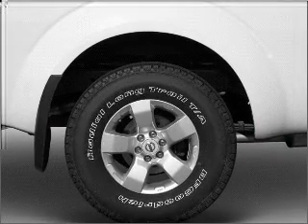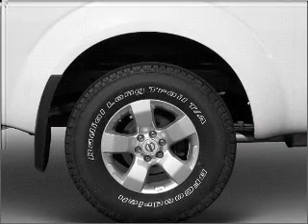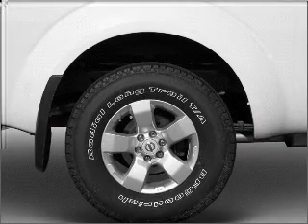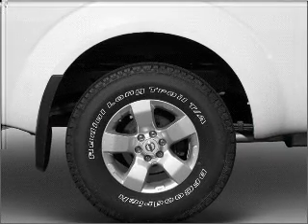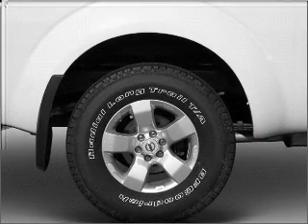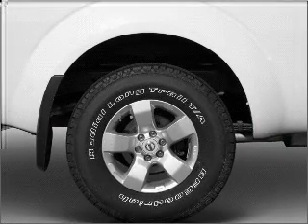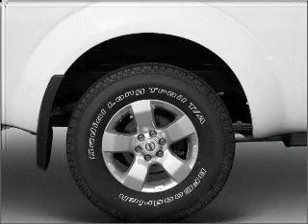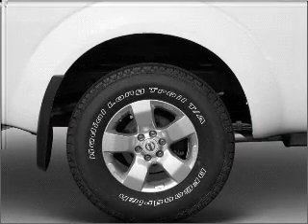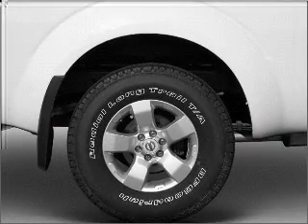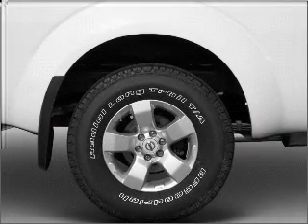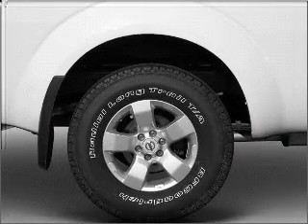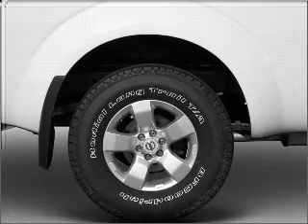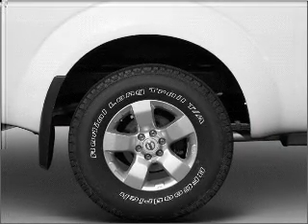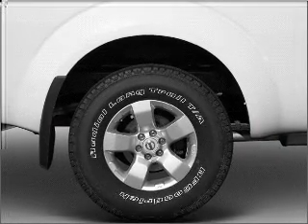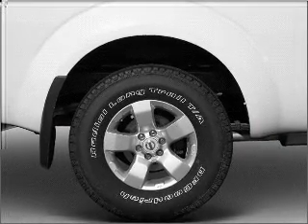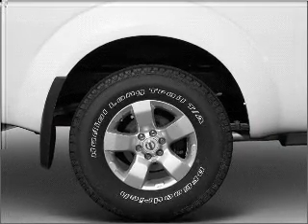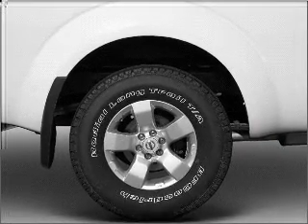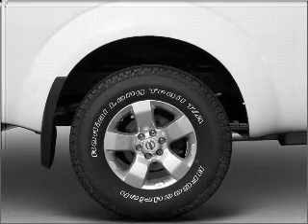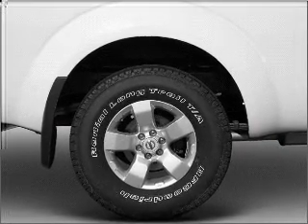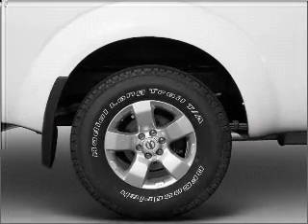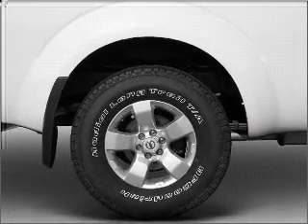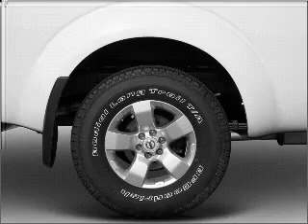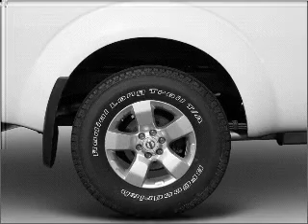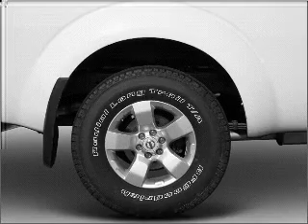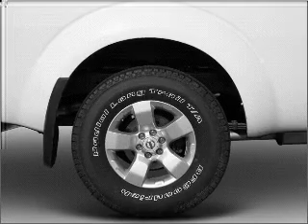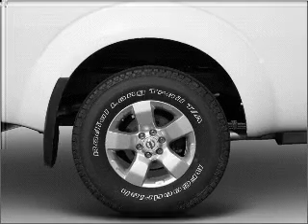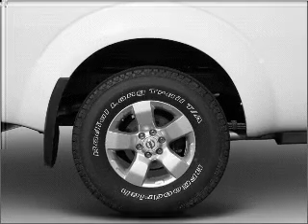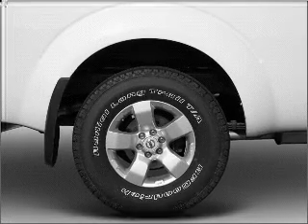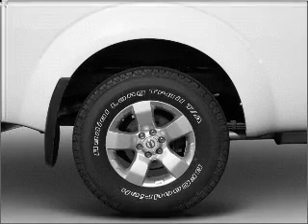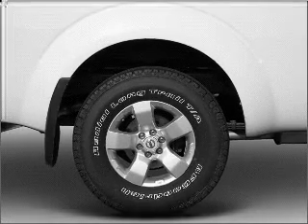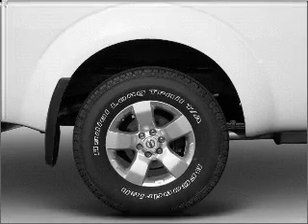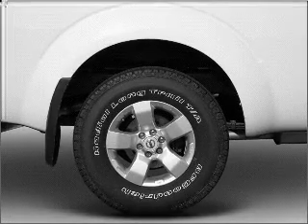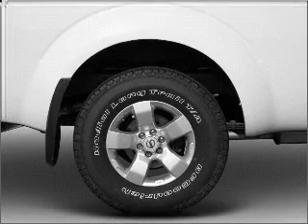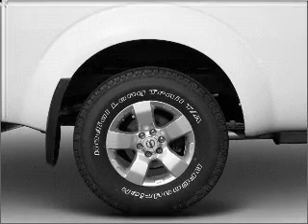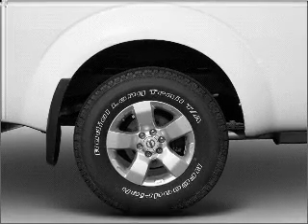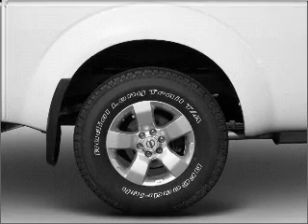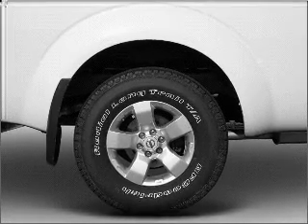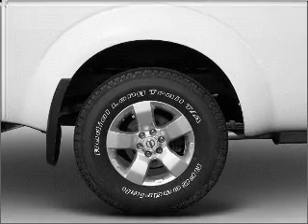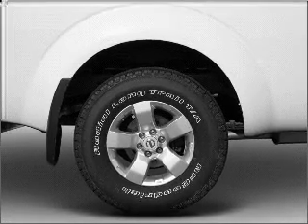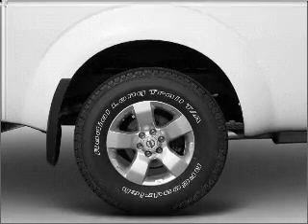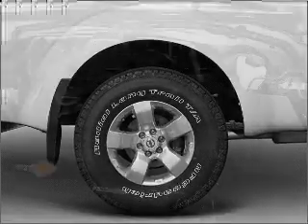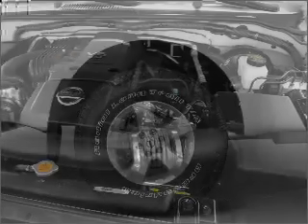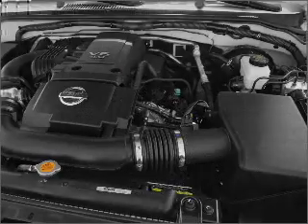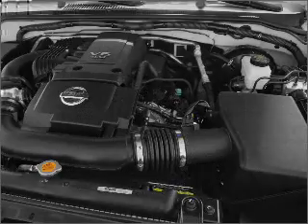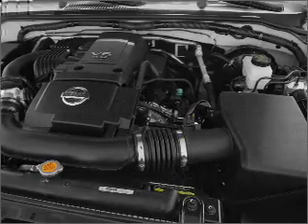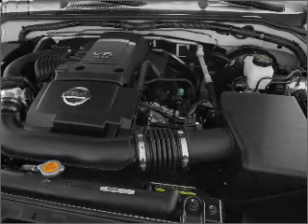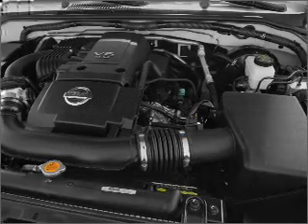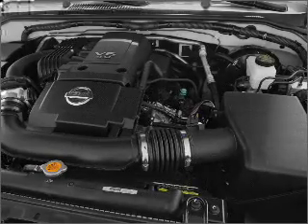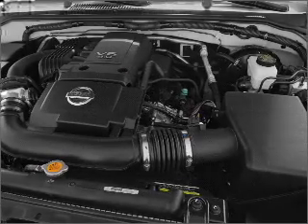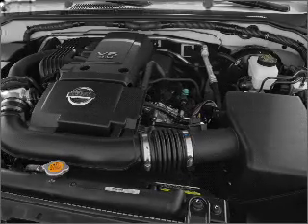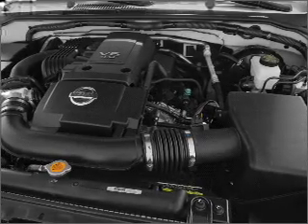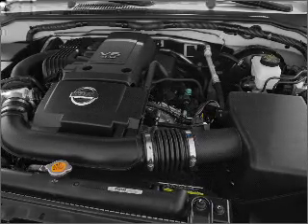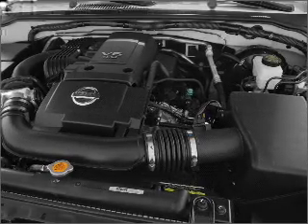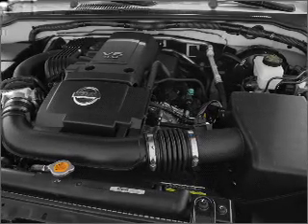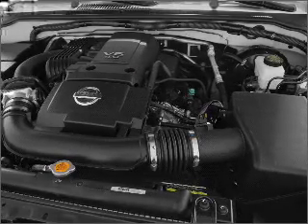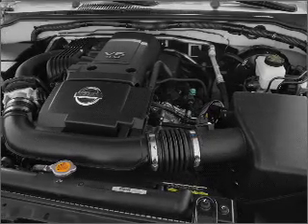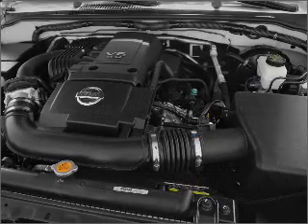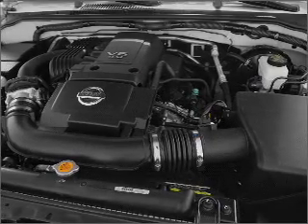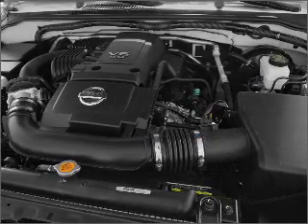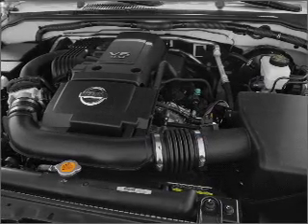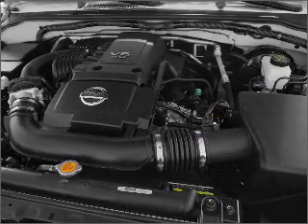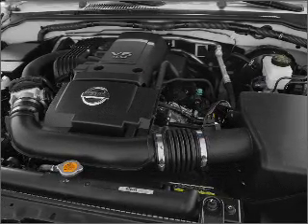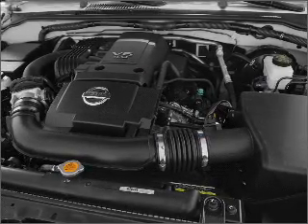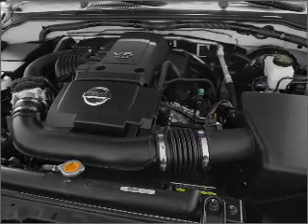Air conditioning, power steering, an alarm system, an AM-FM stereo with a CD player, an adjustable tilt steering wheel.